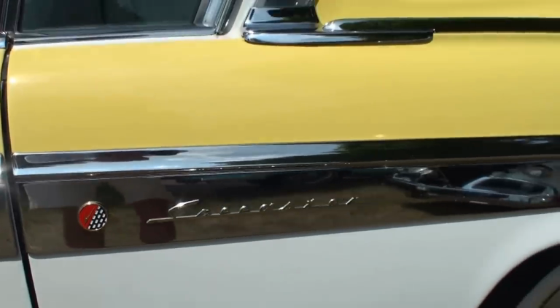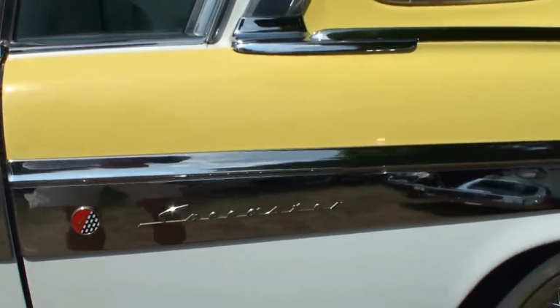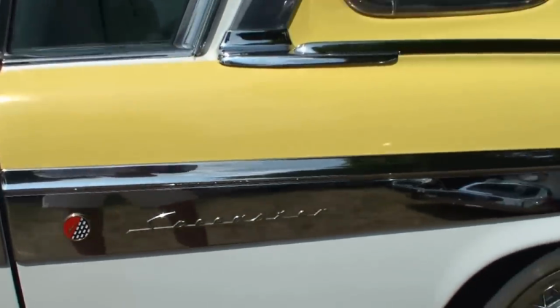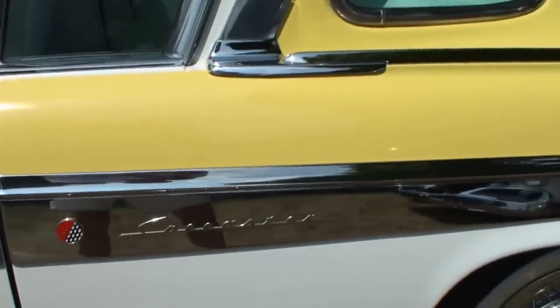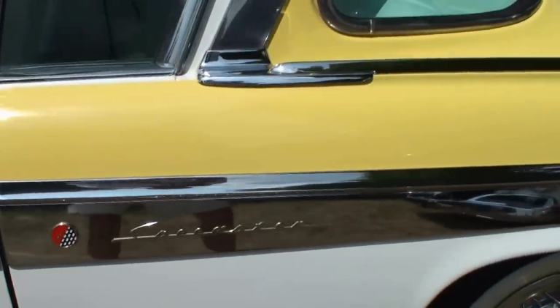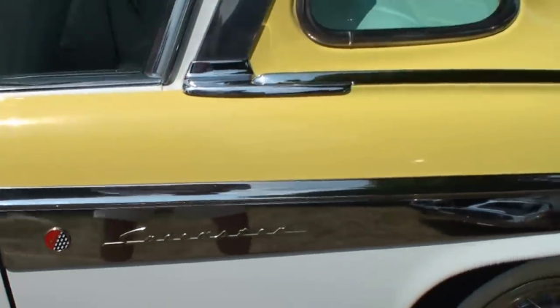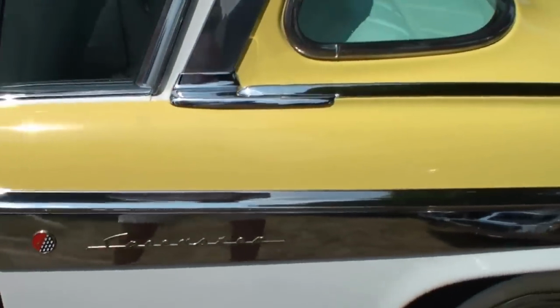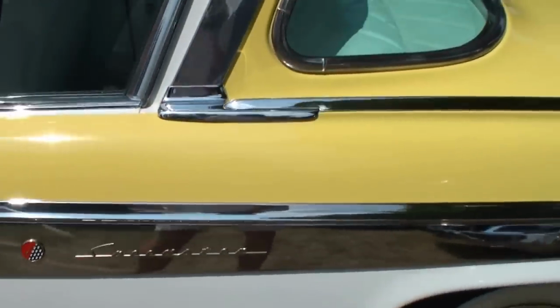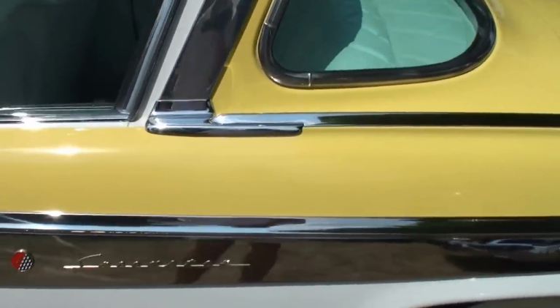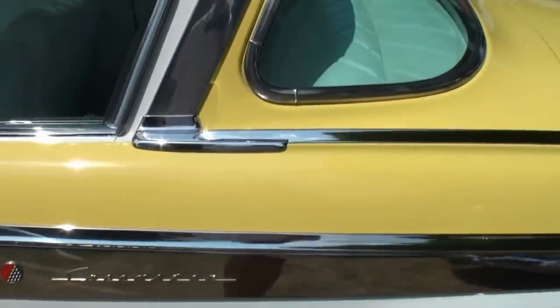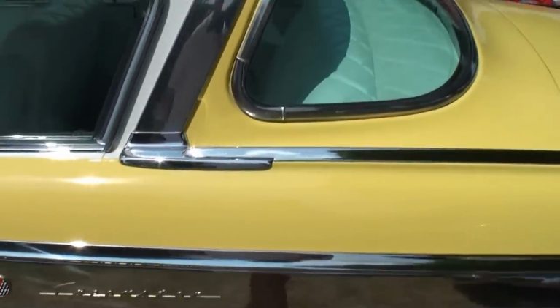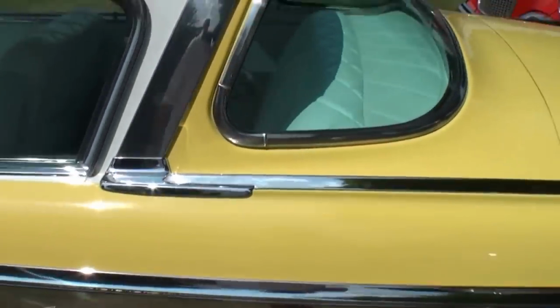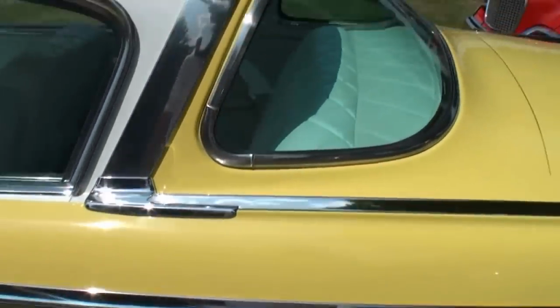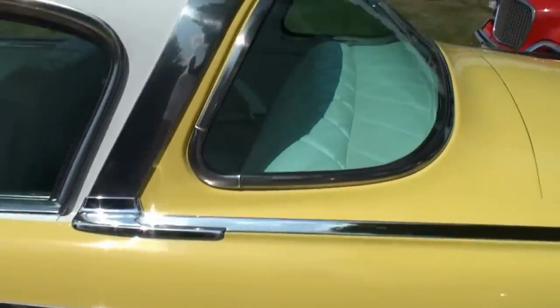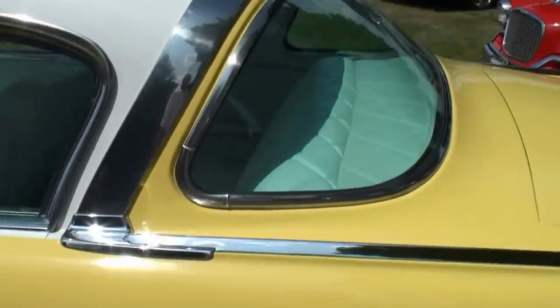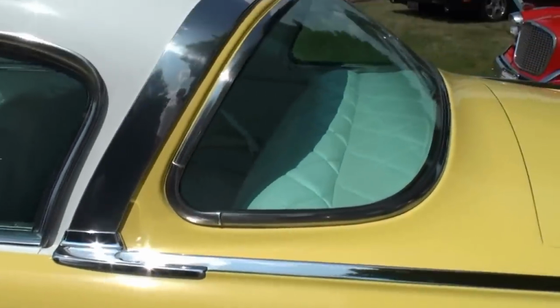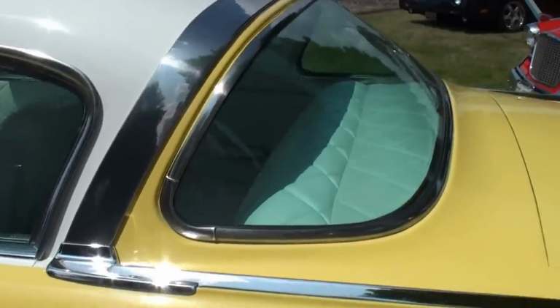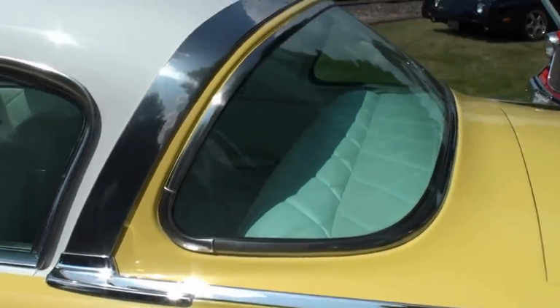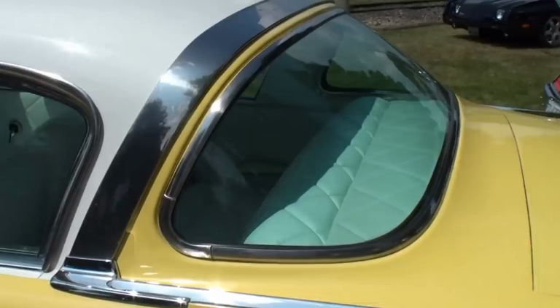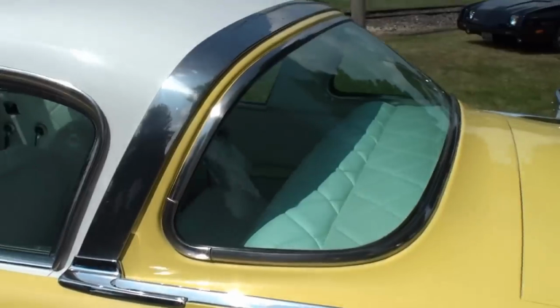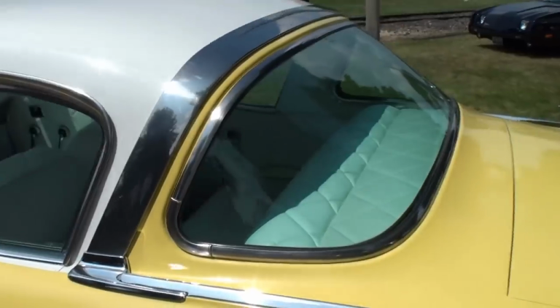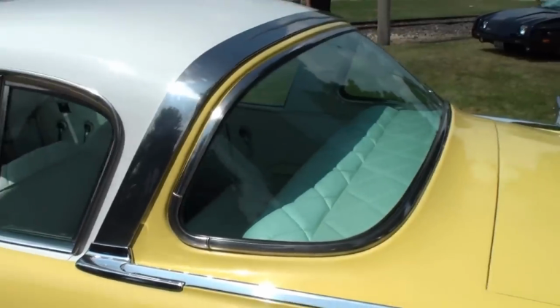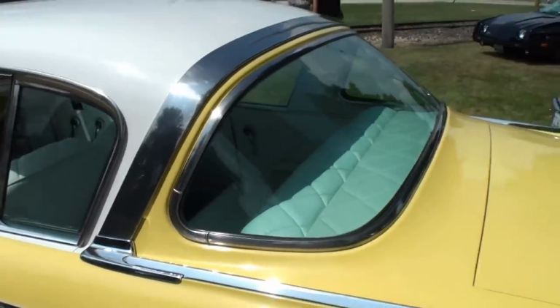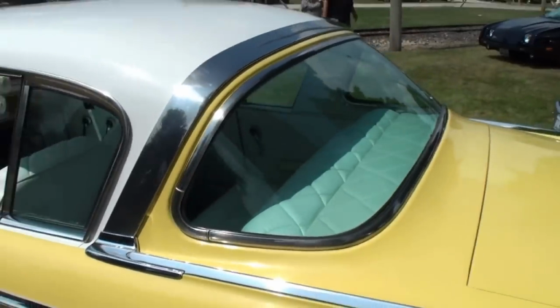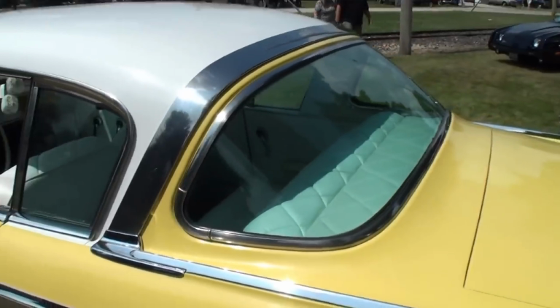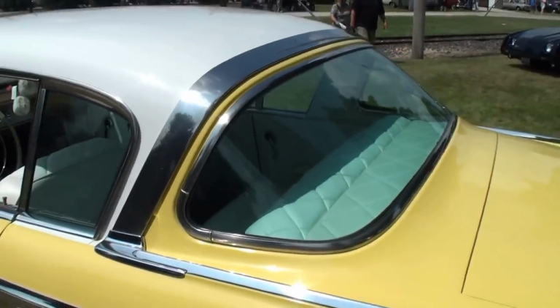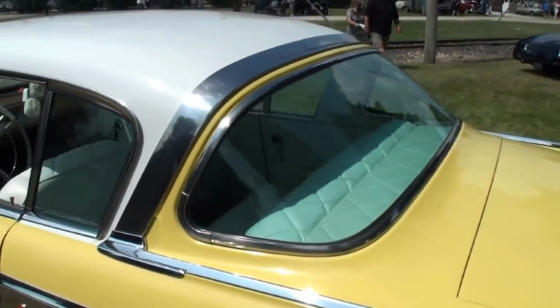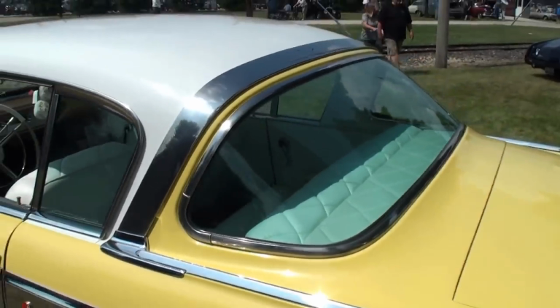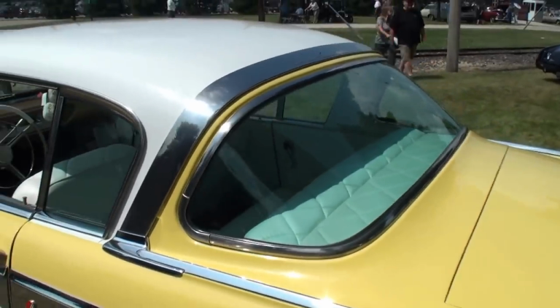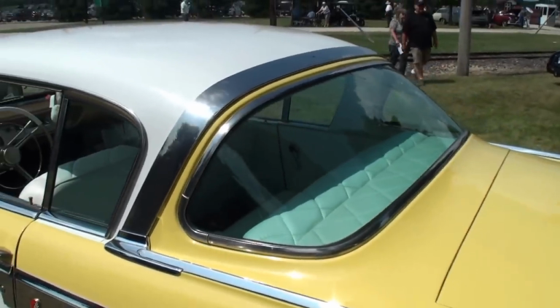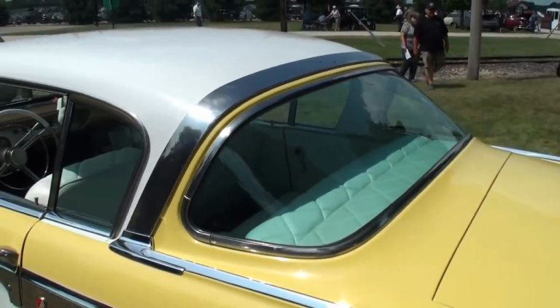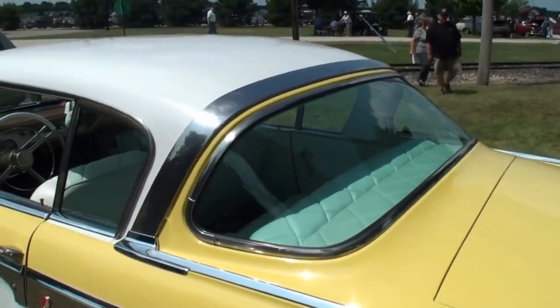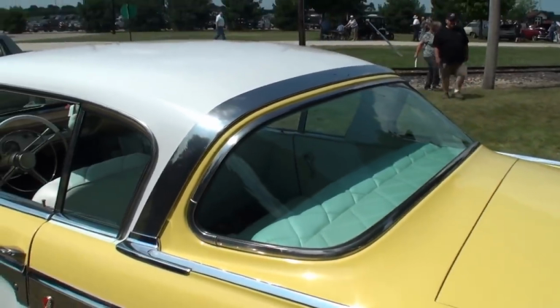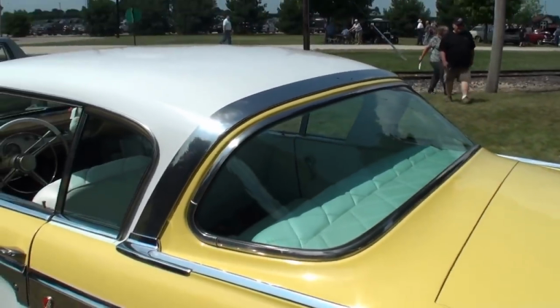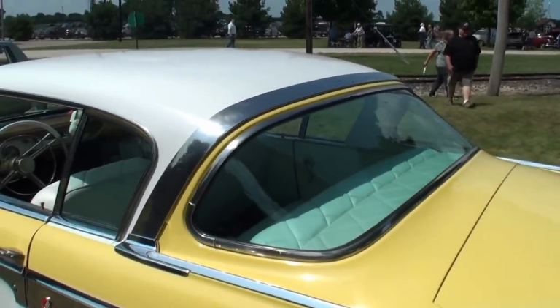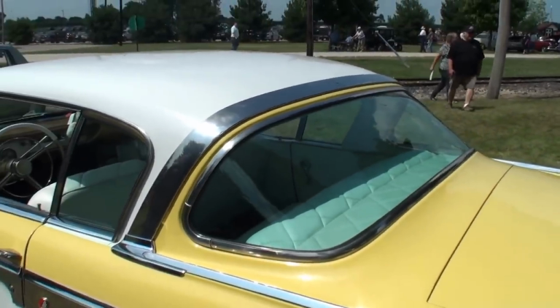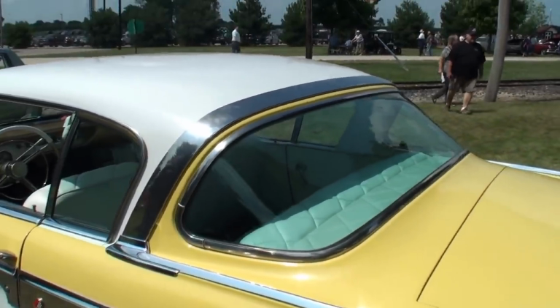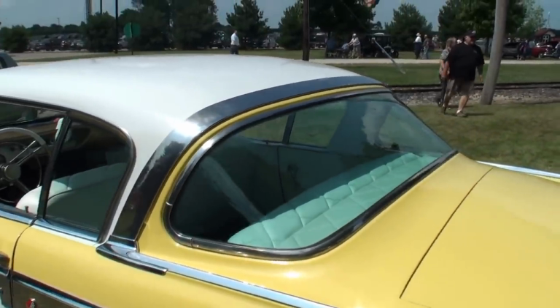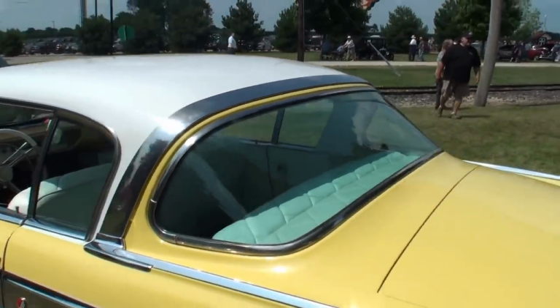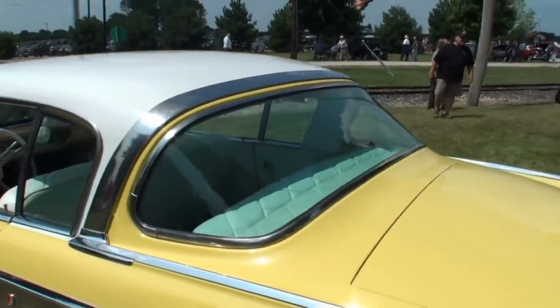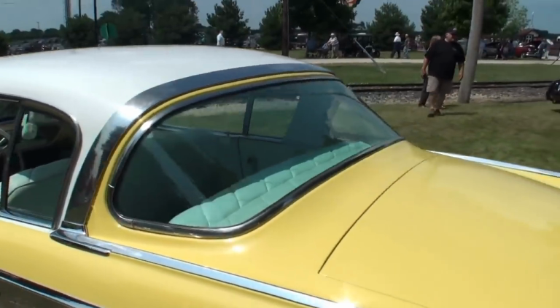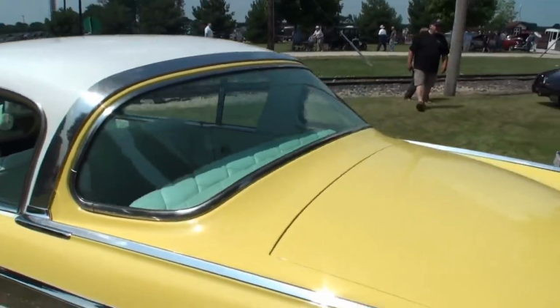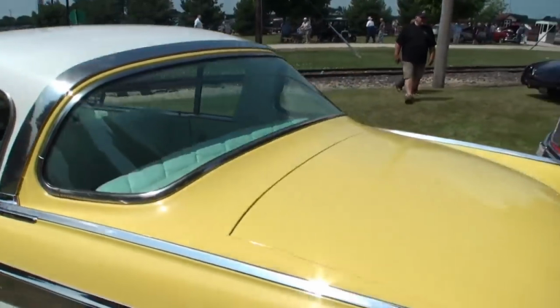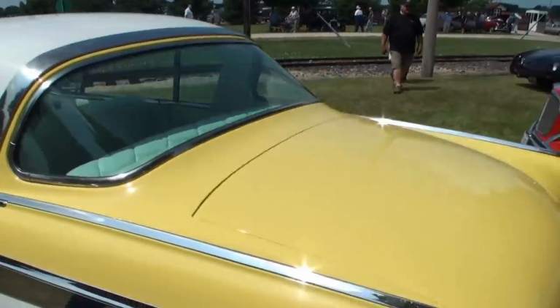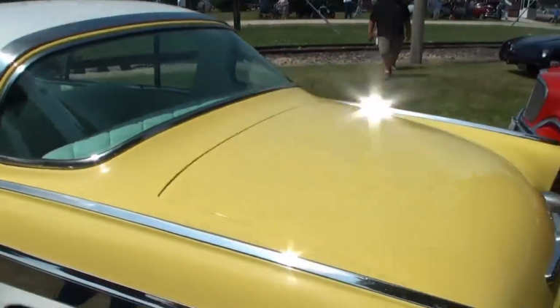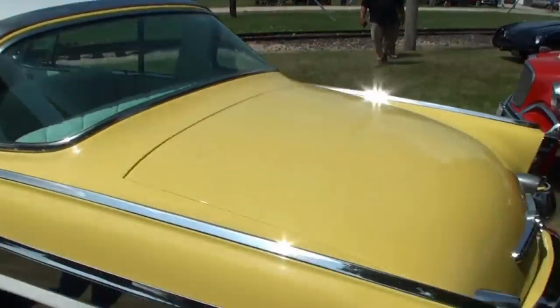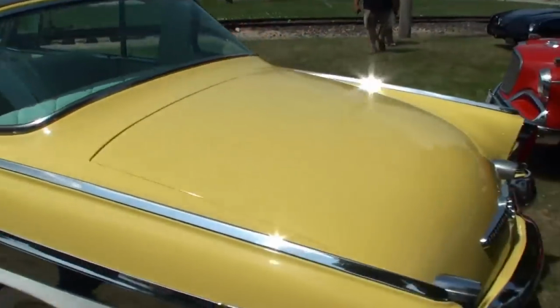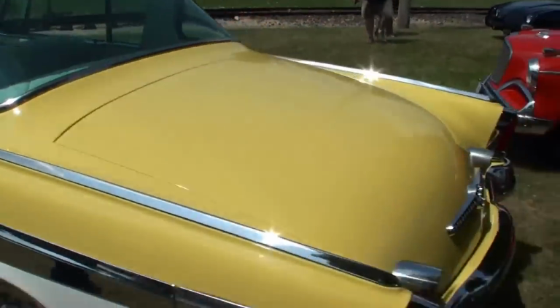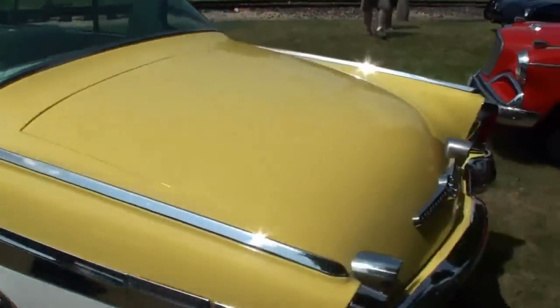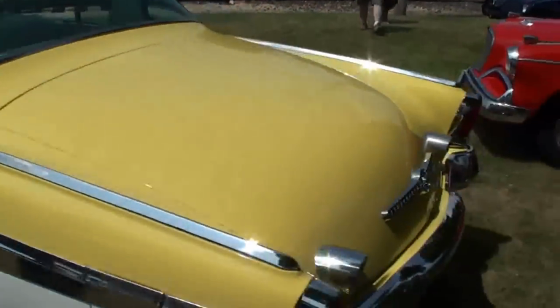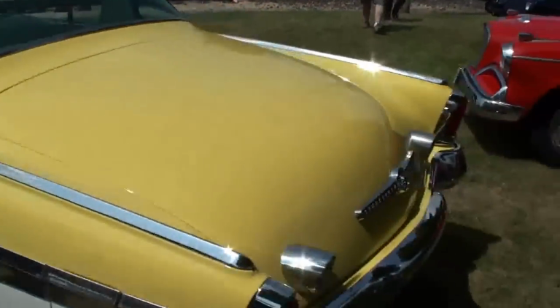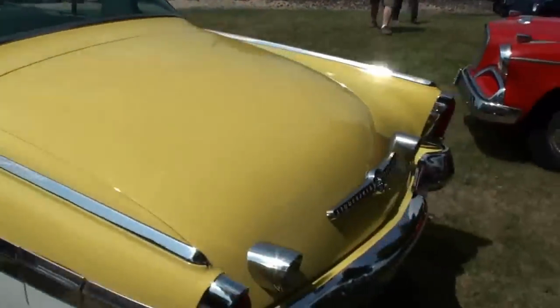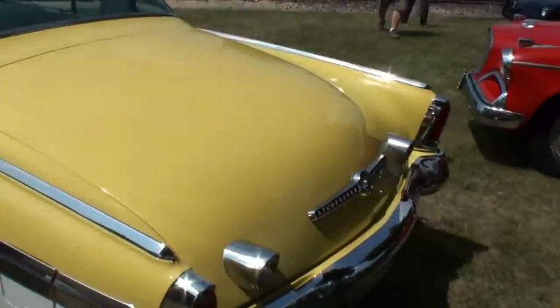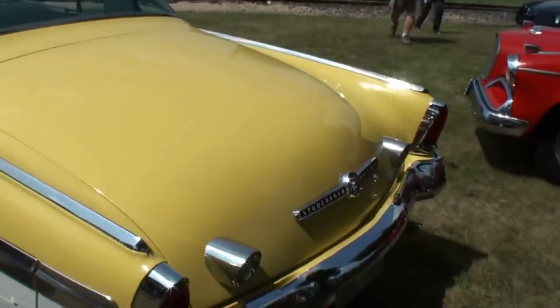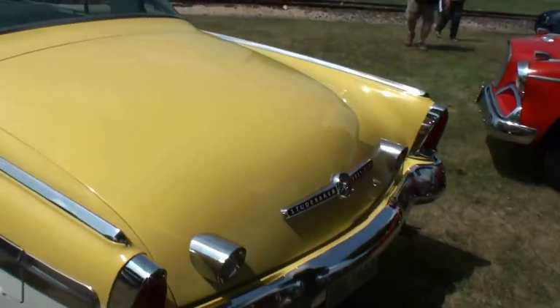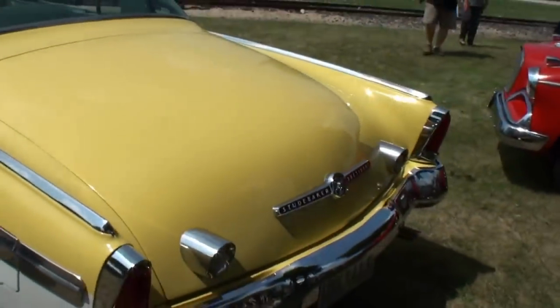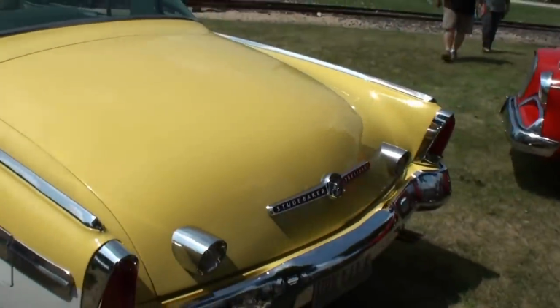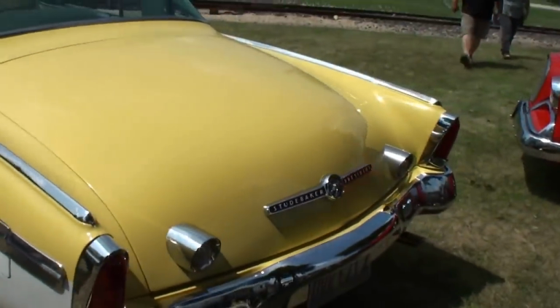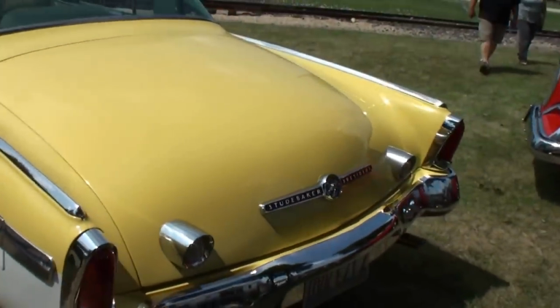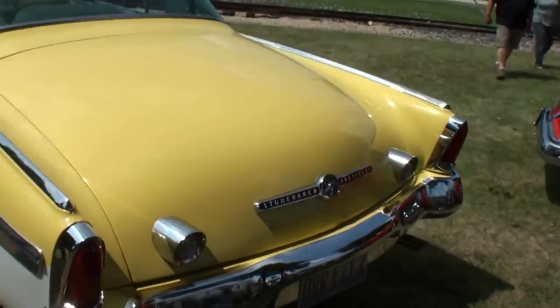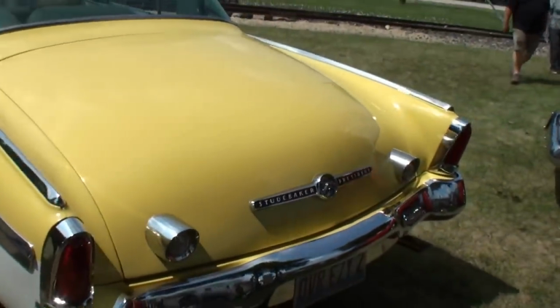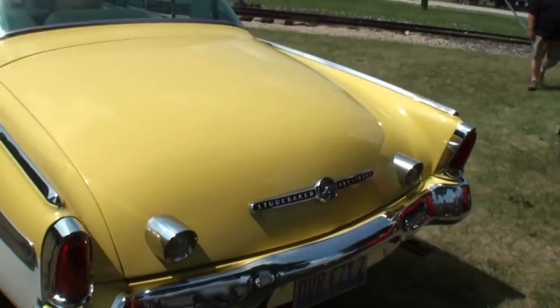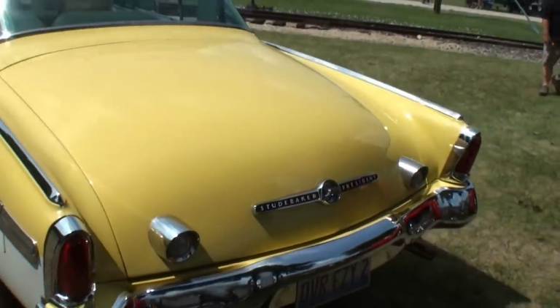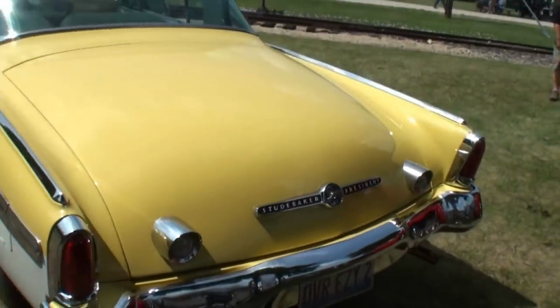And we've got the wonderful wraparound back window with the two-tone paint. Jerry, come on with me.